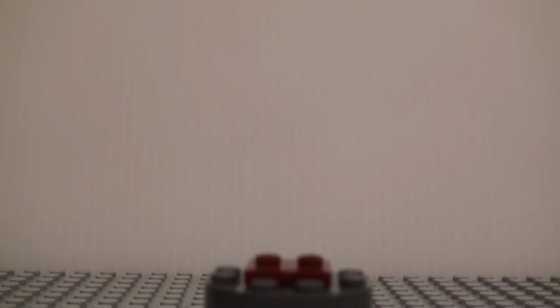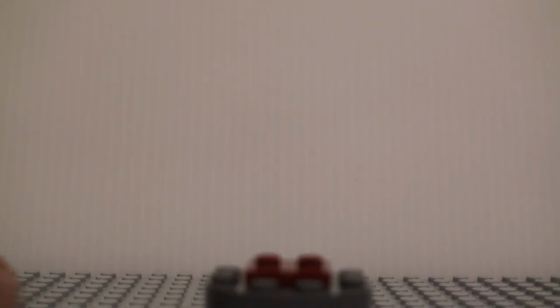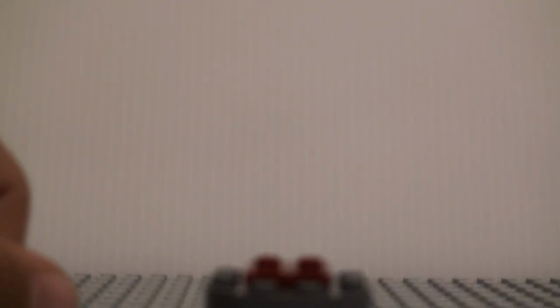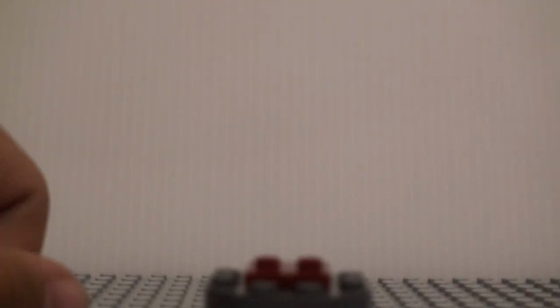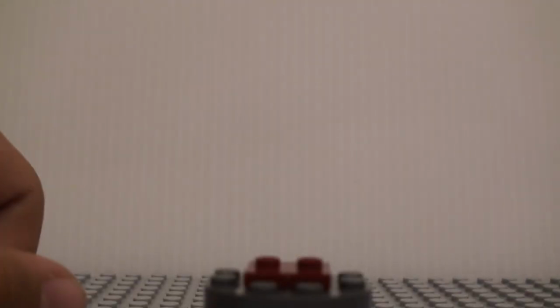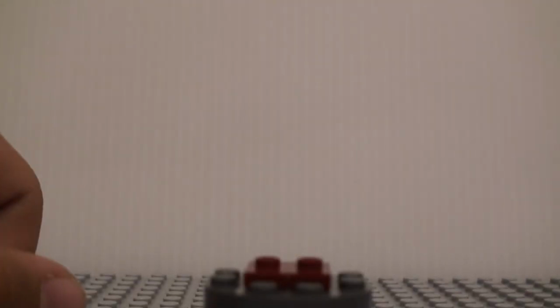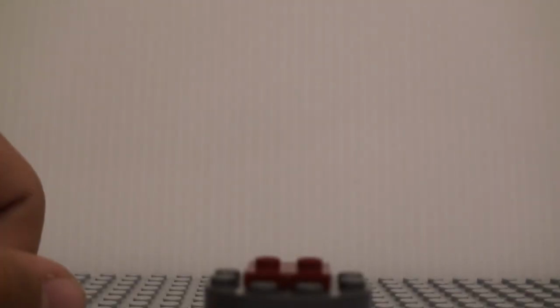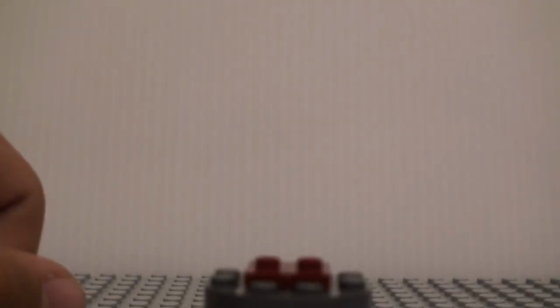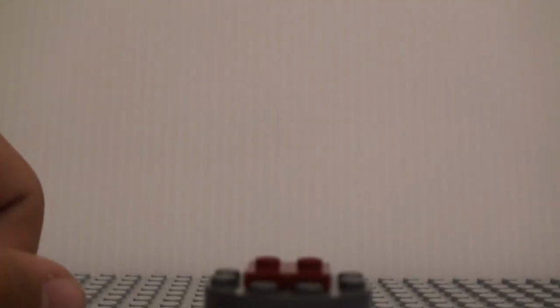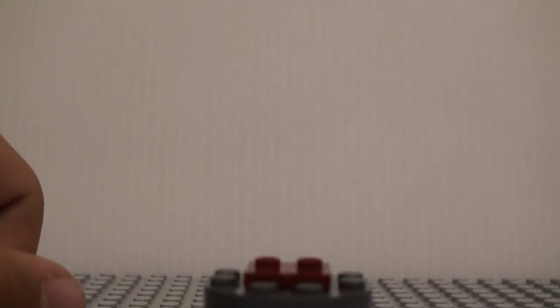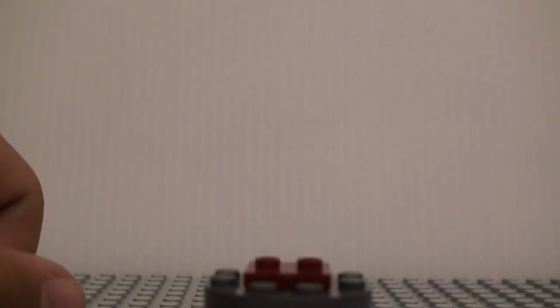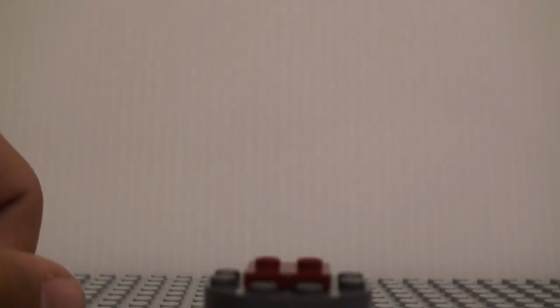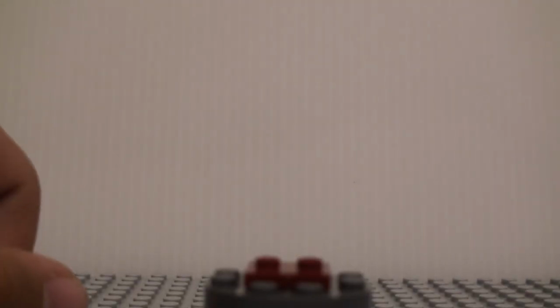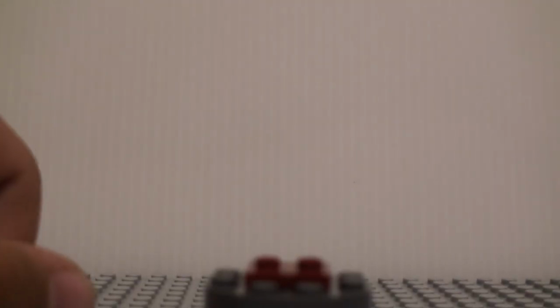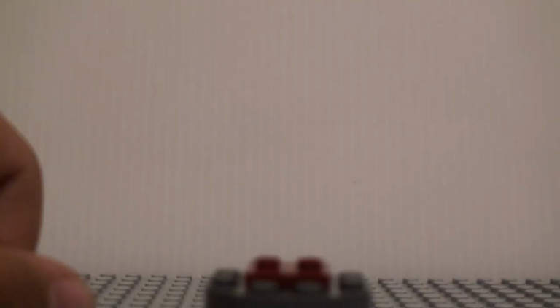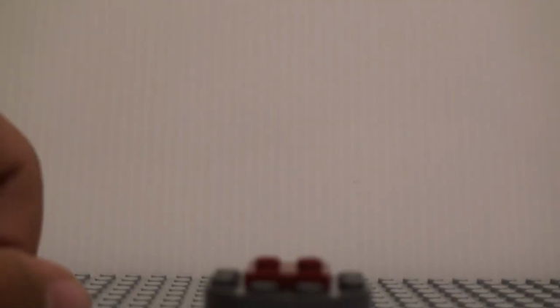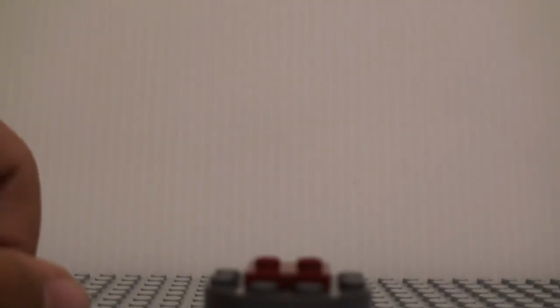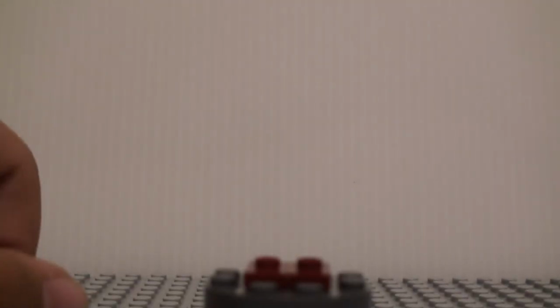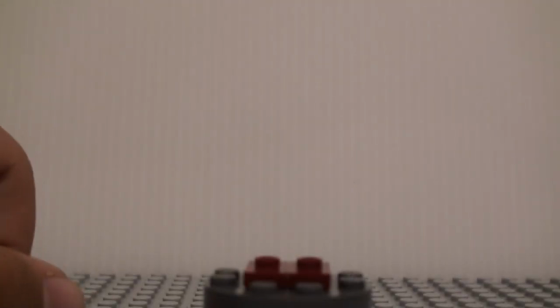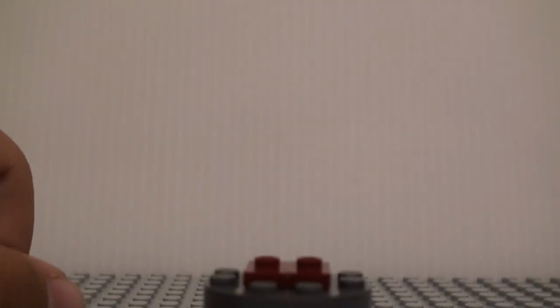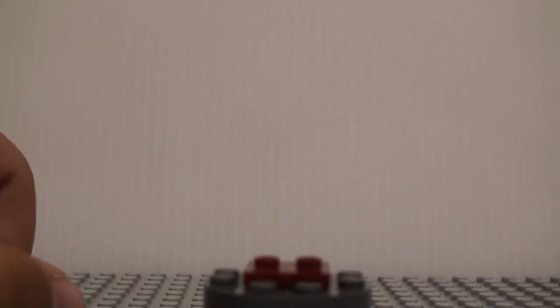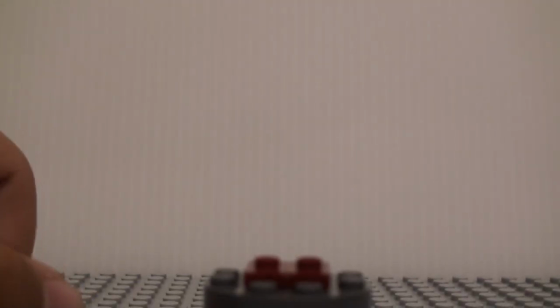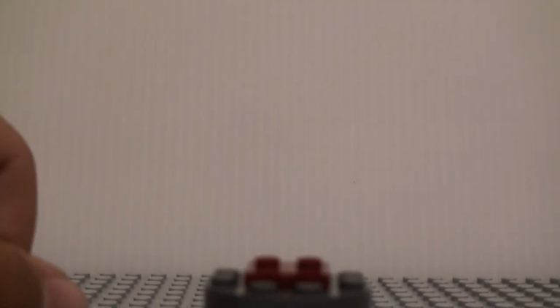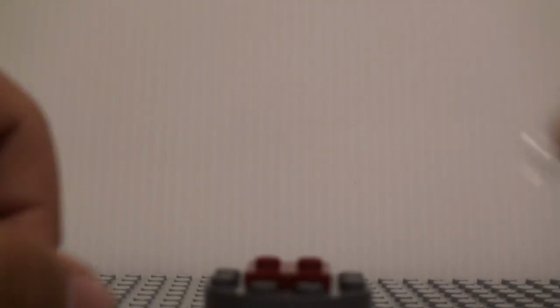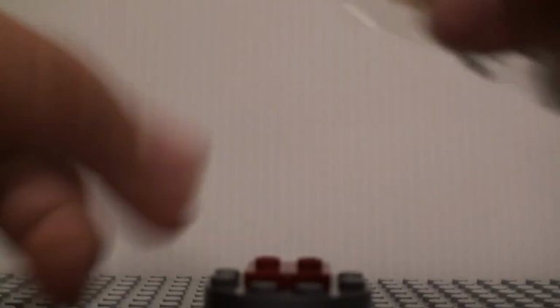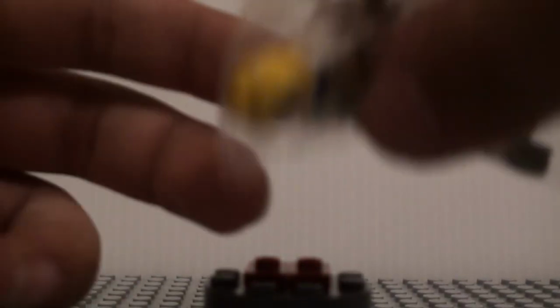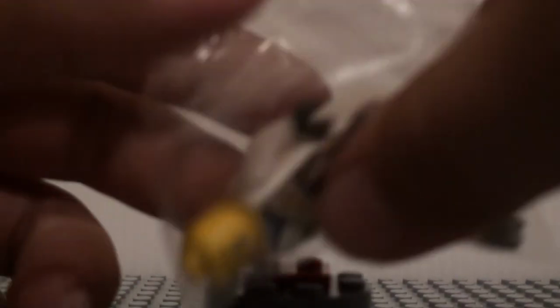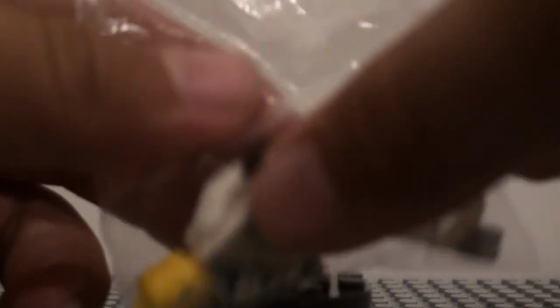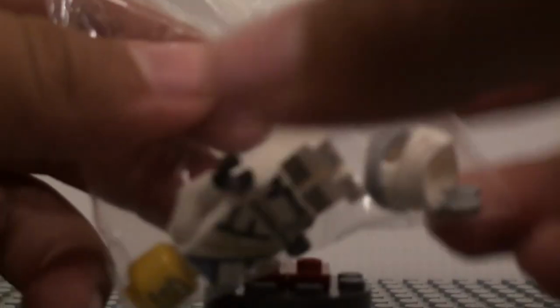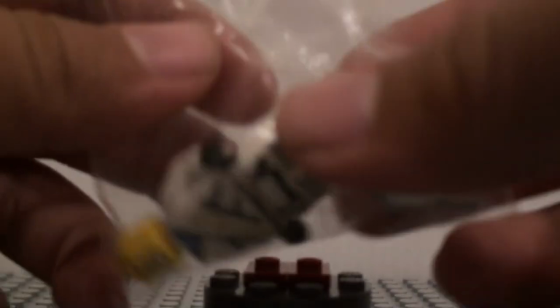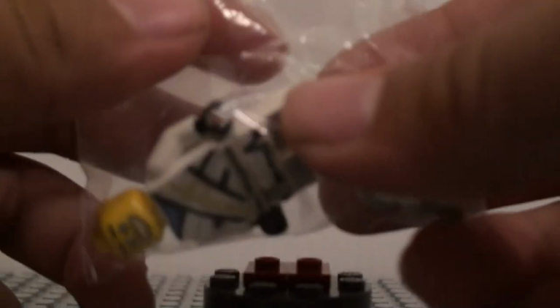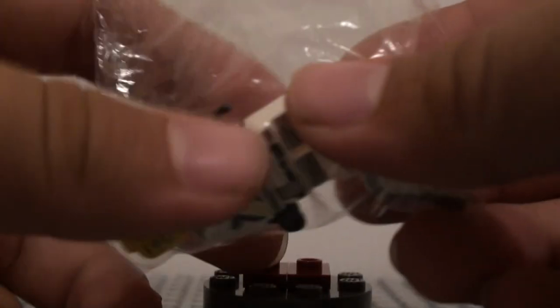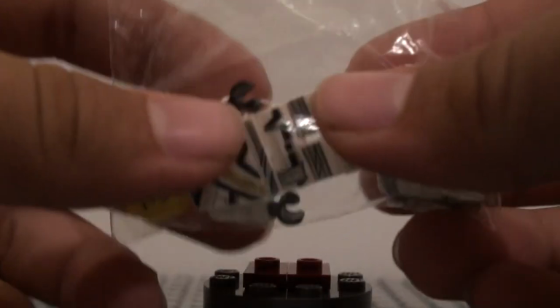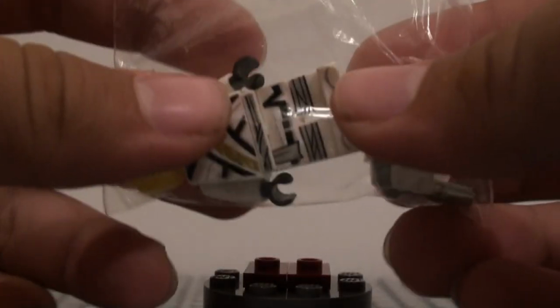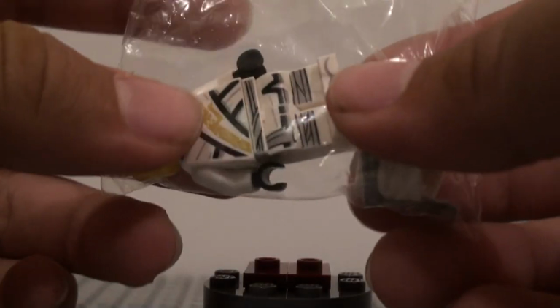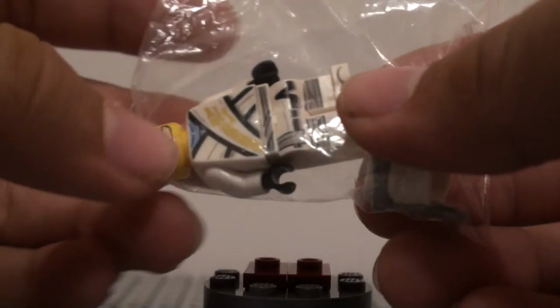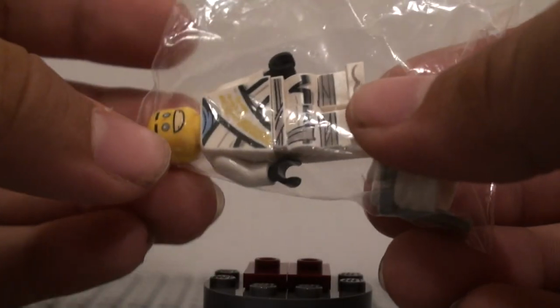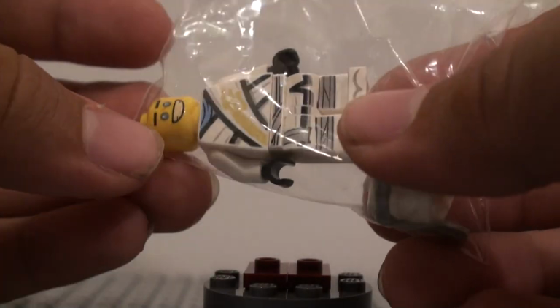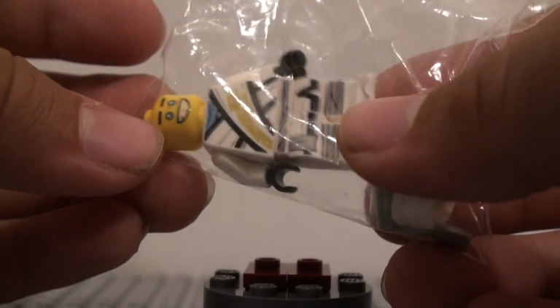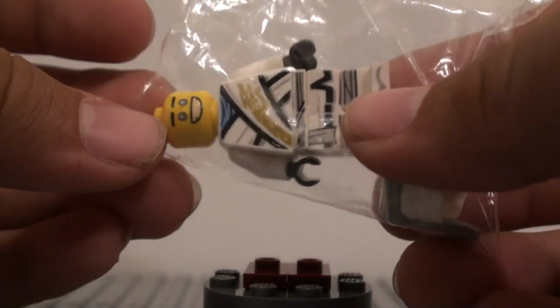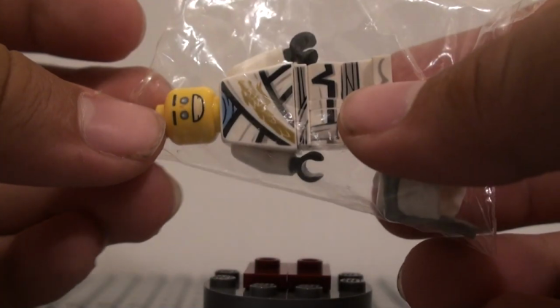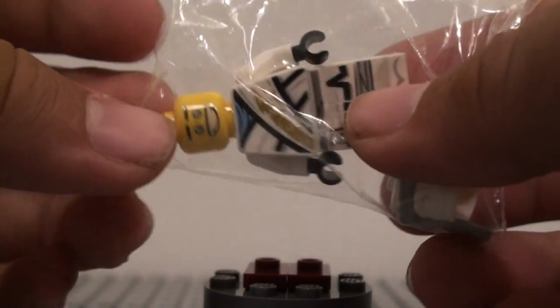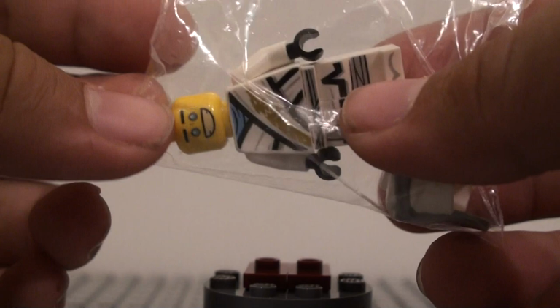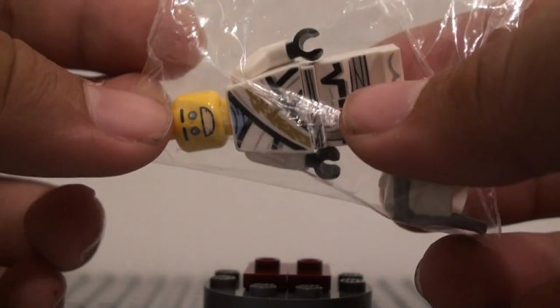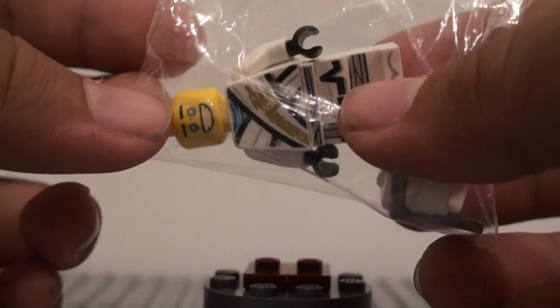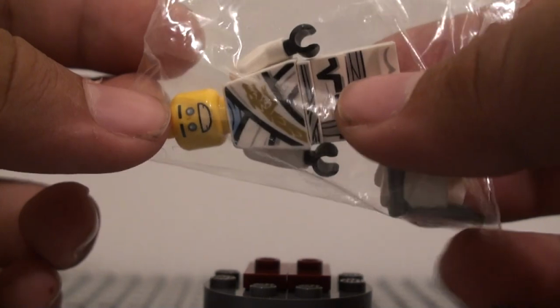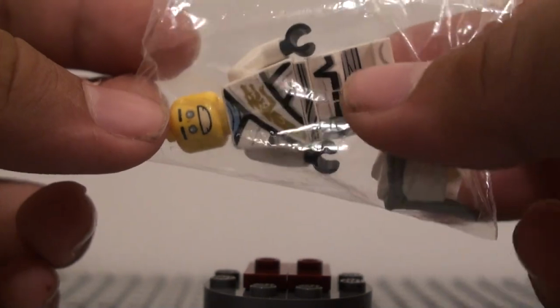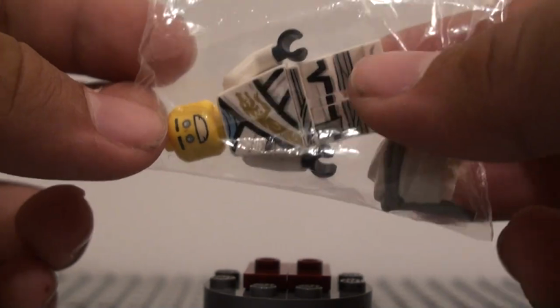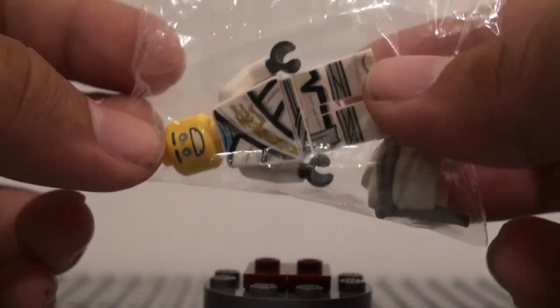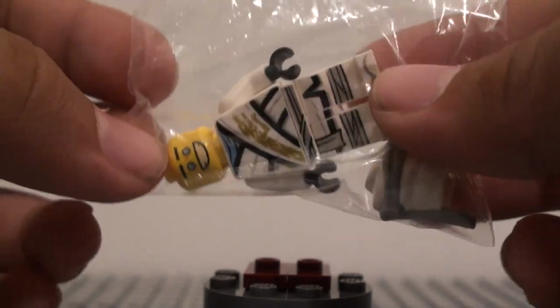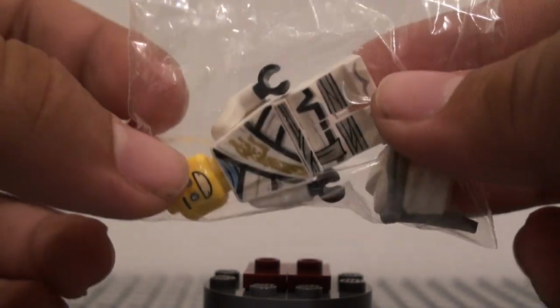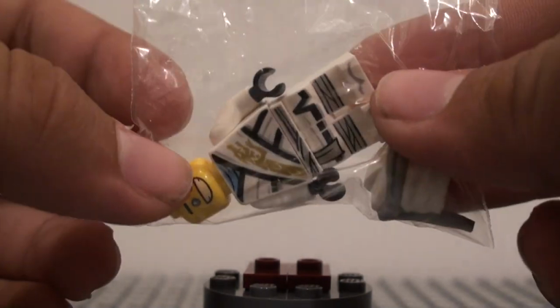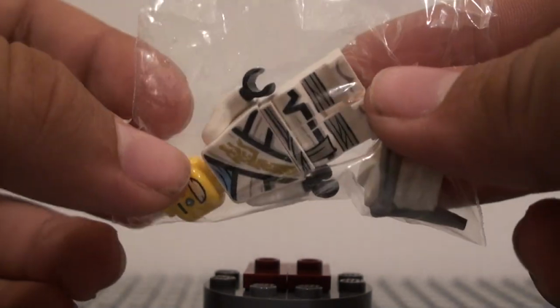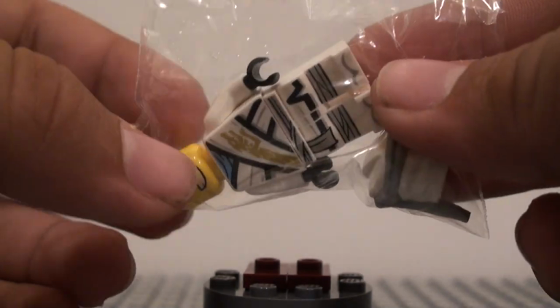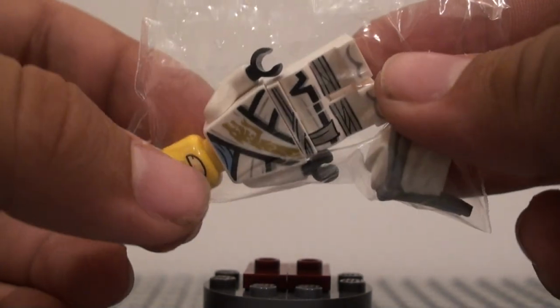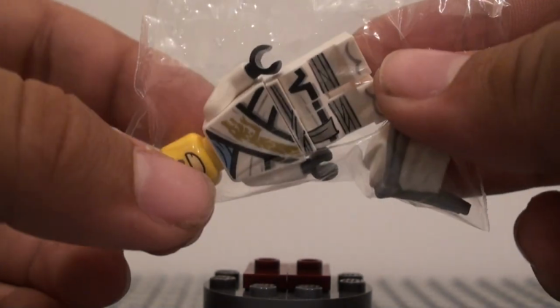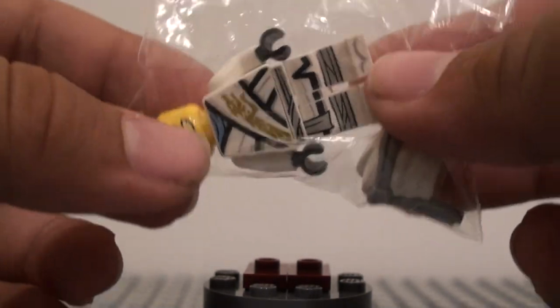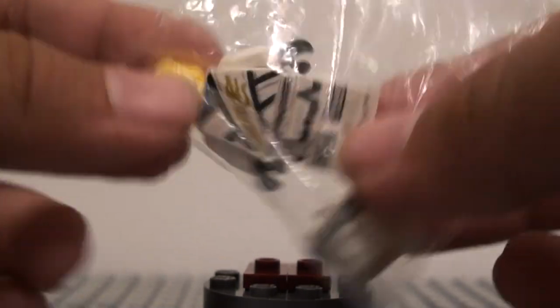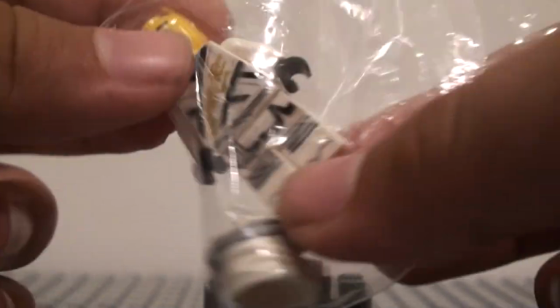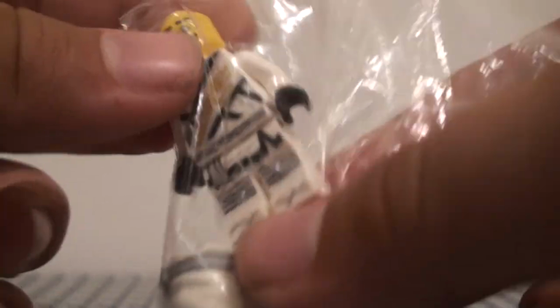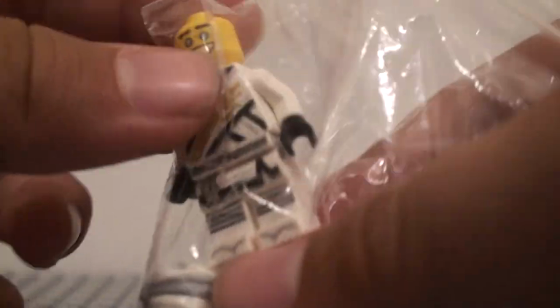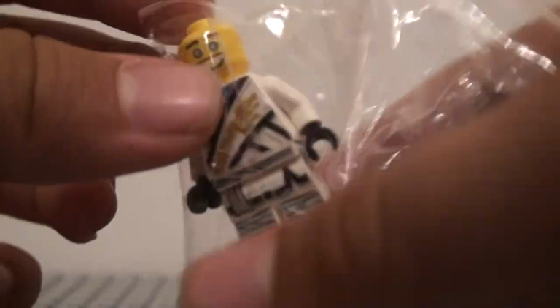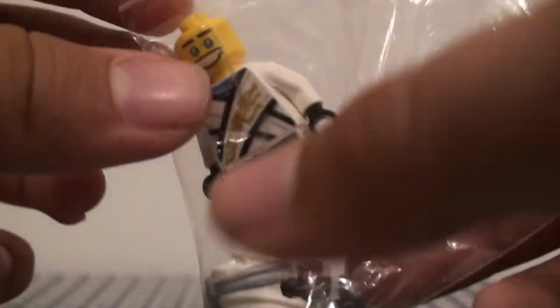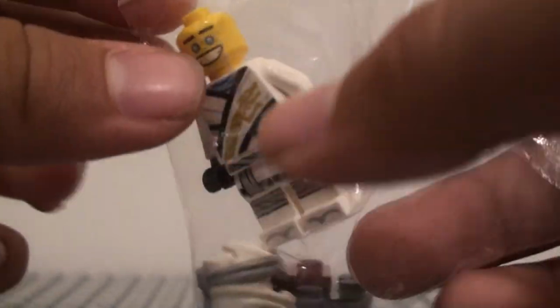Hello you guys, today I'm going to be showing you the LEGO 2019 Zane minifigure from Ninjago.